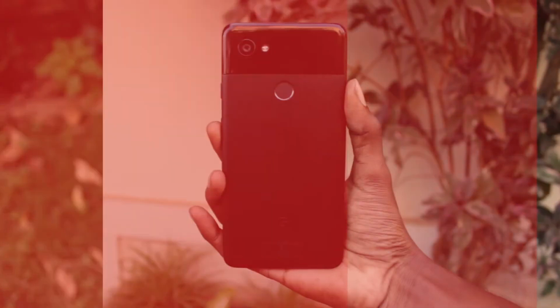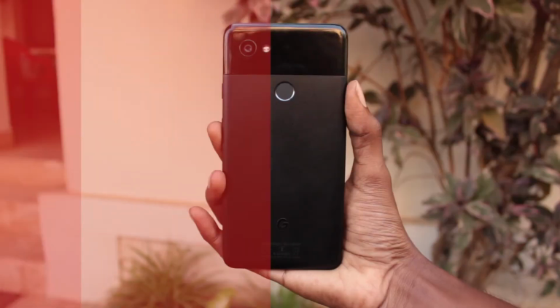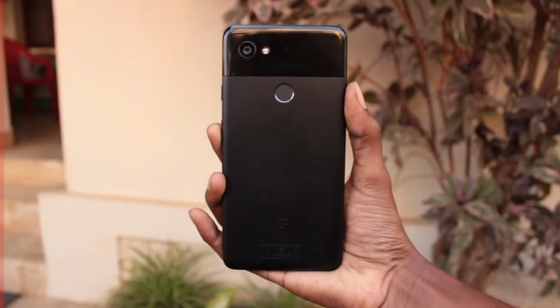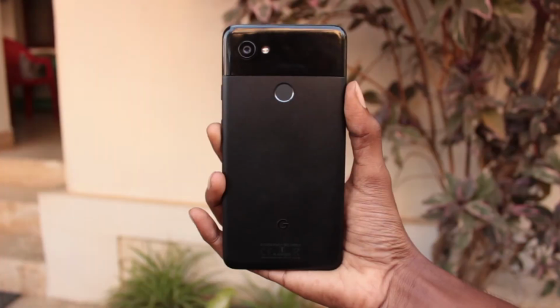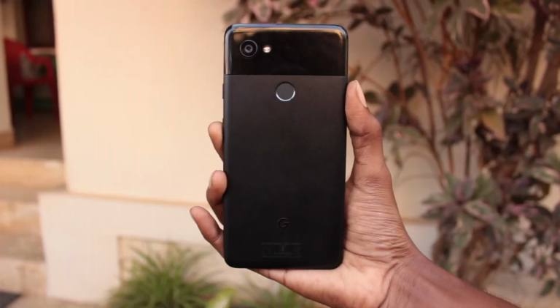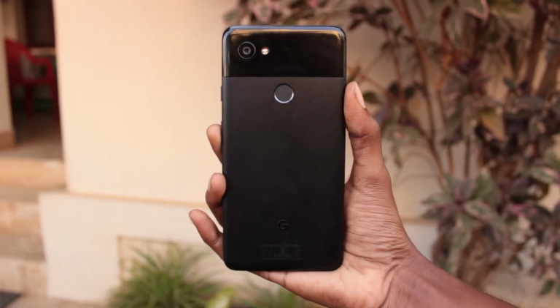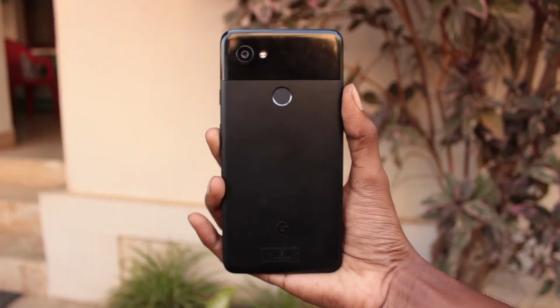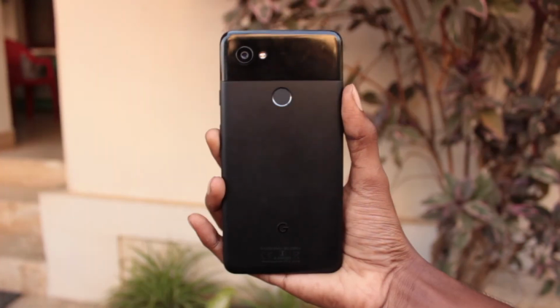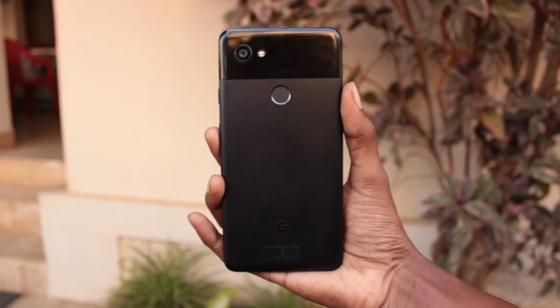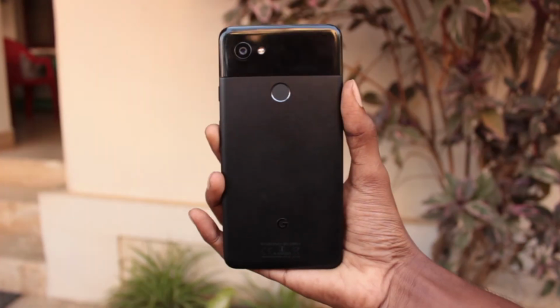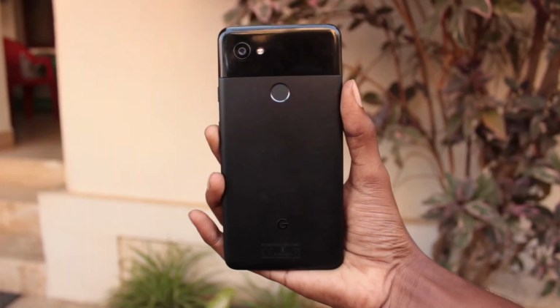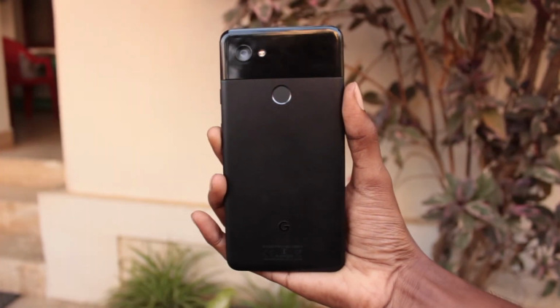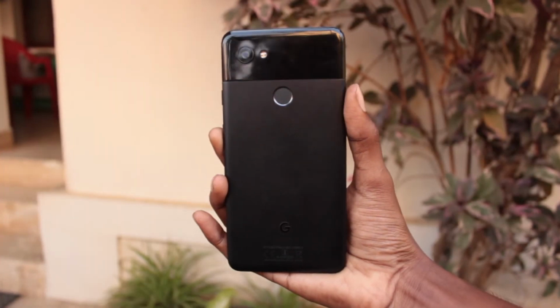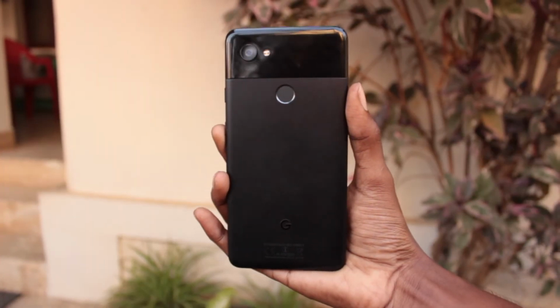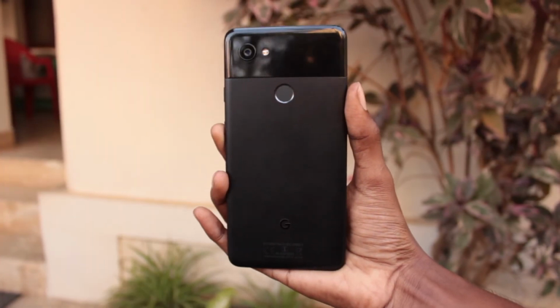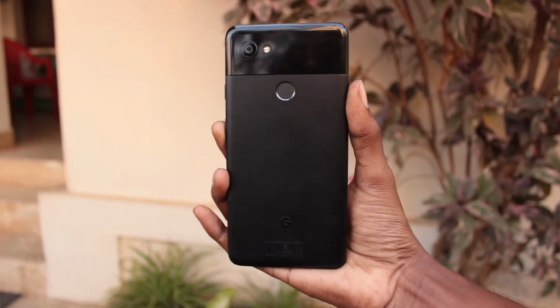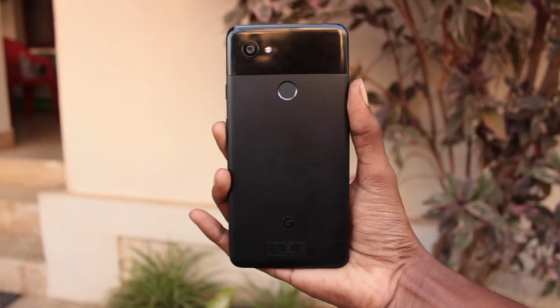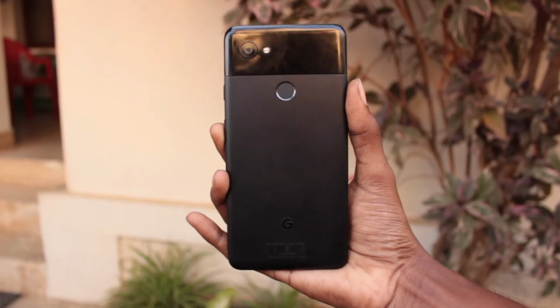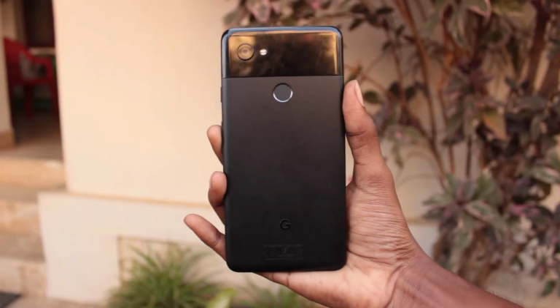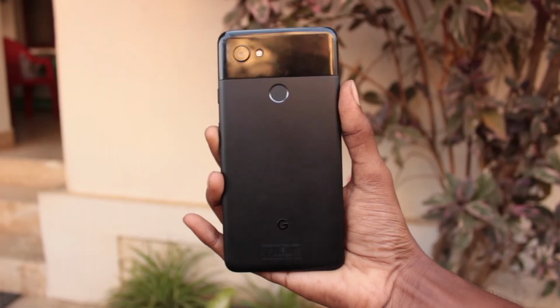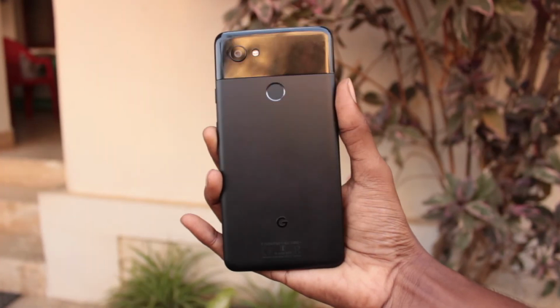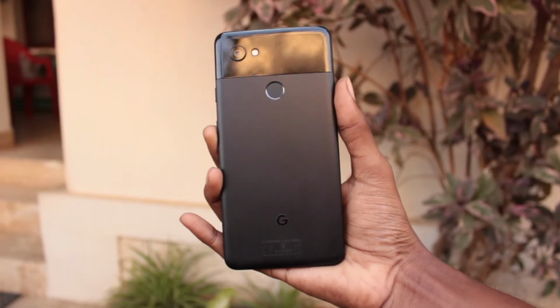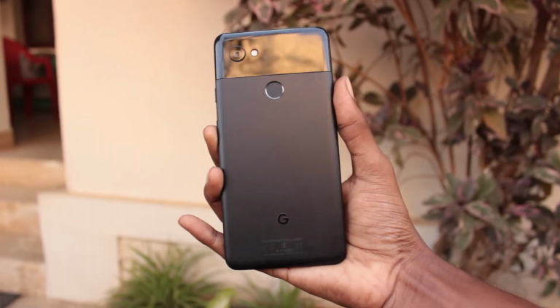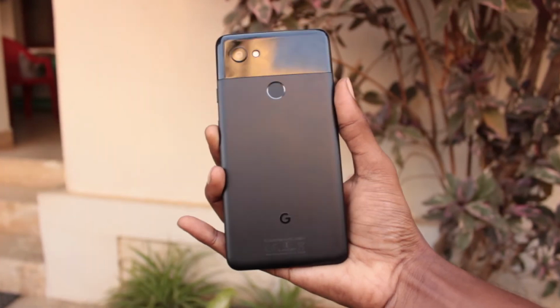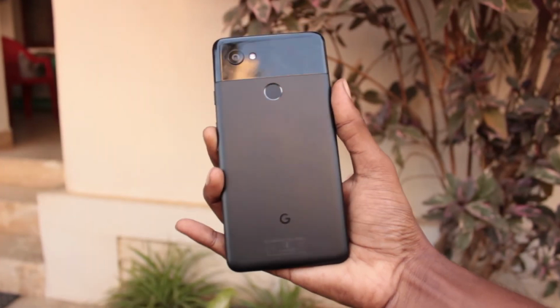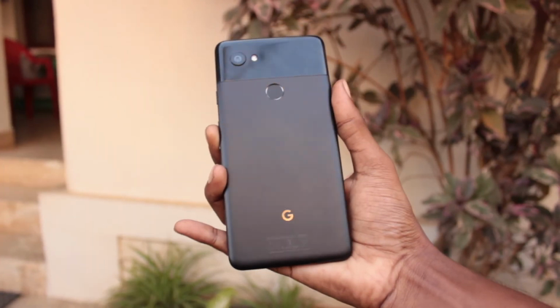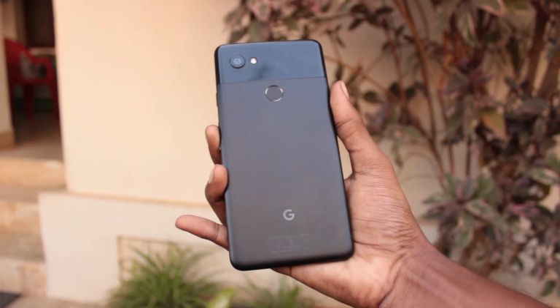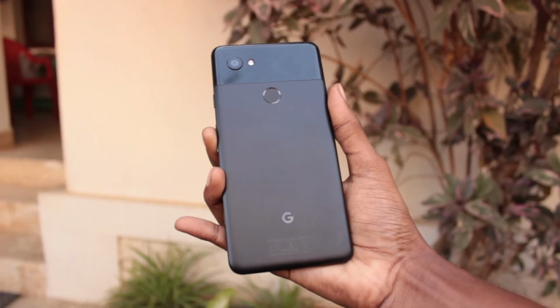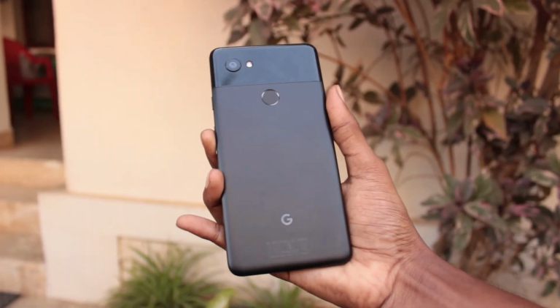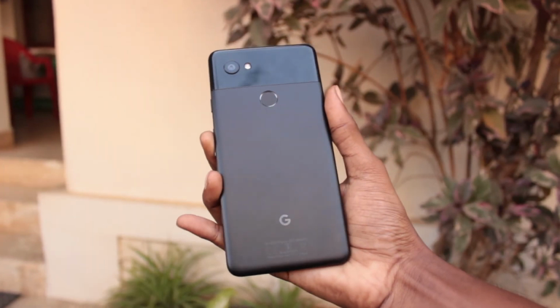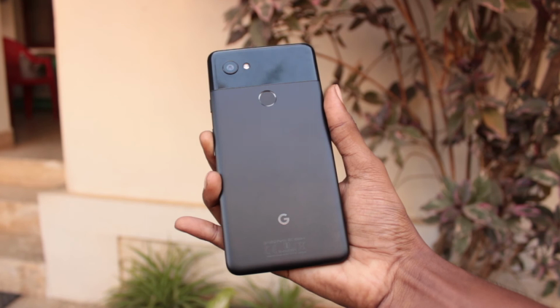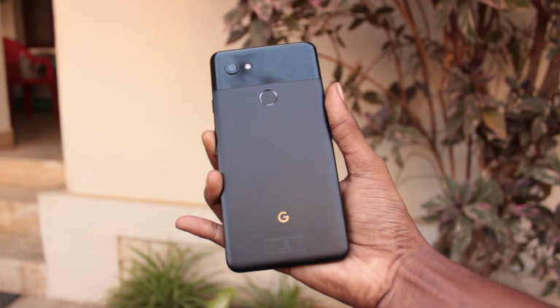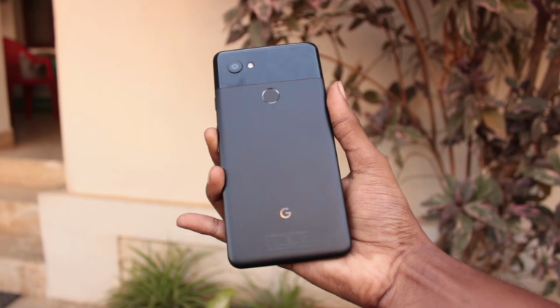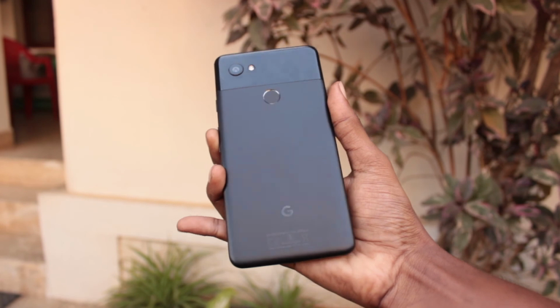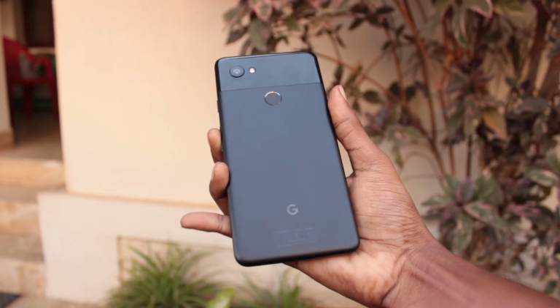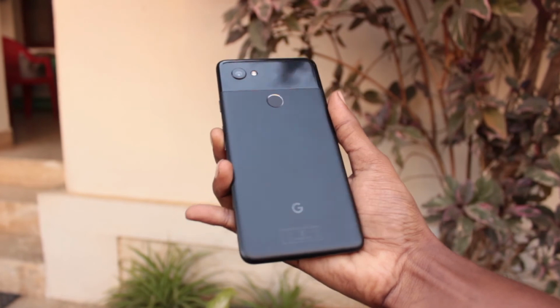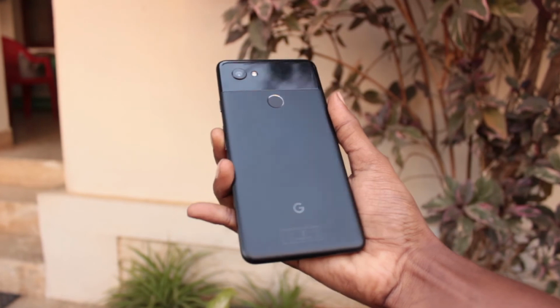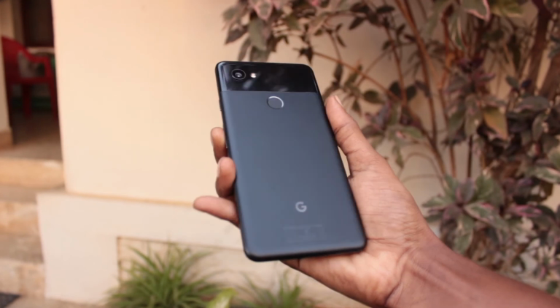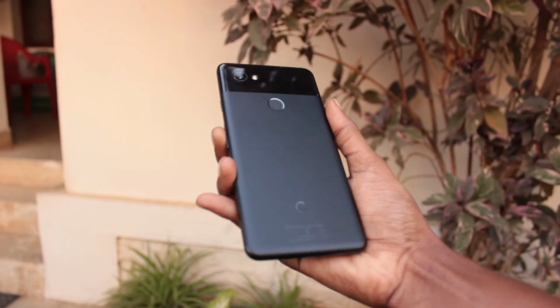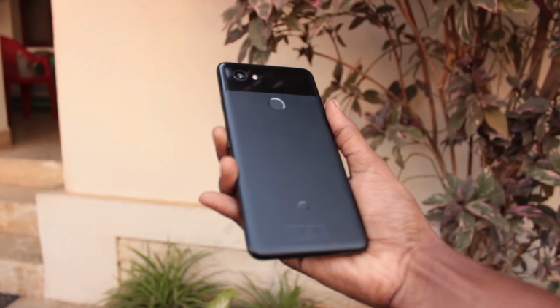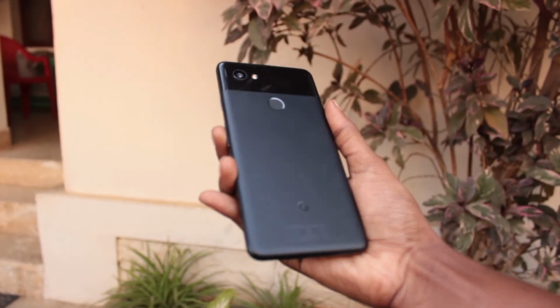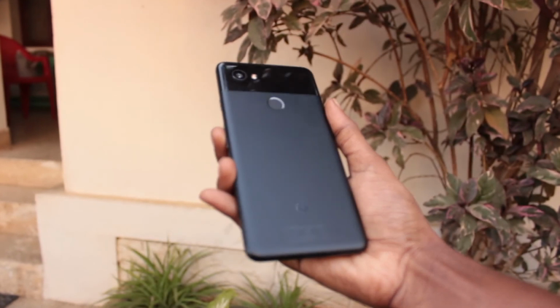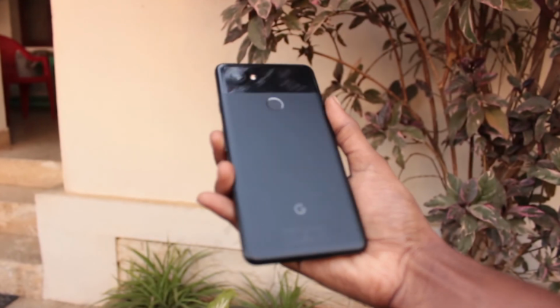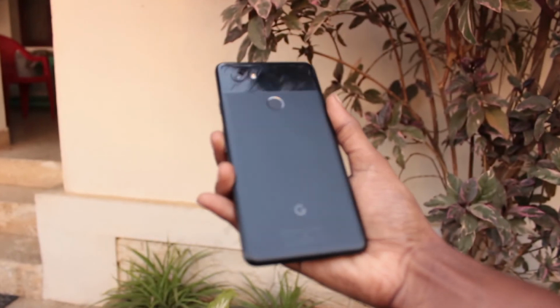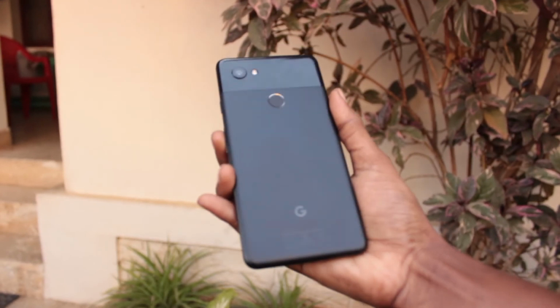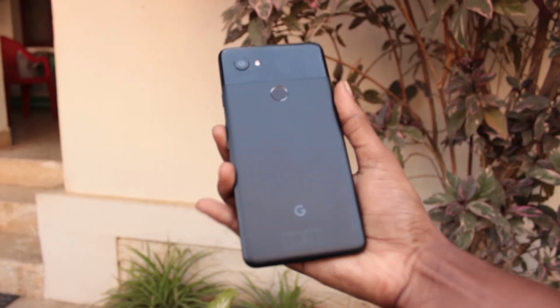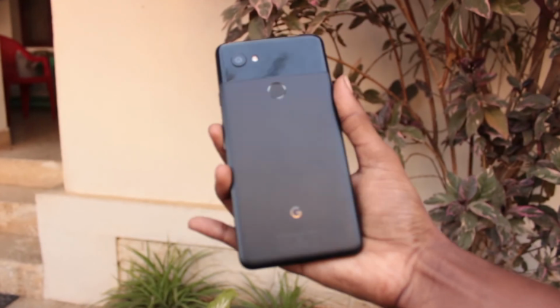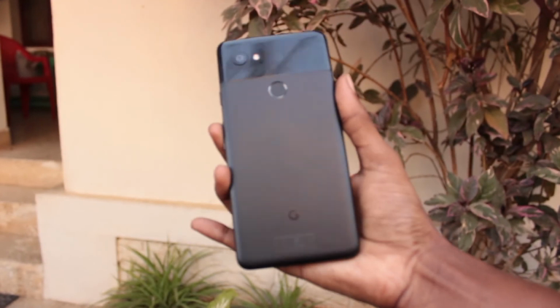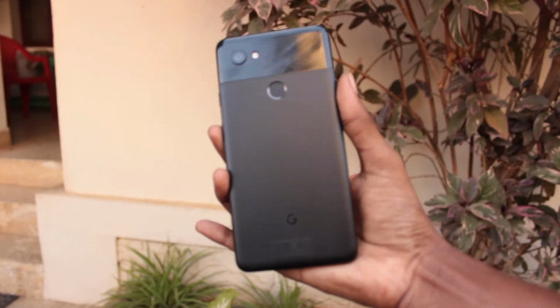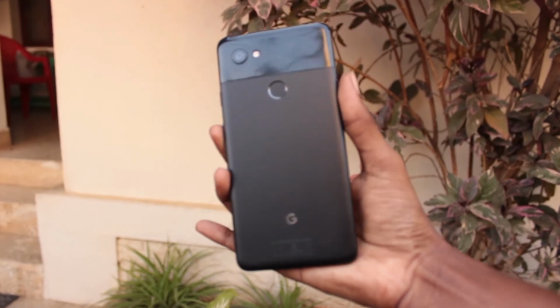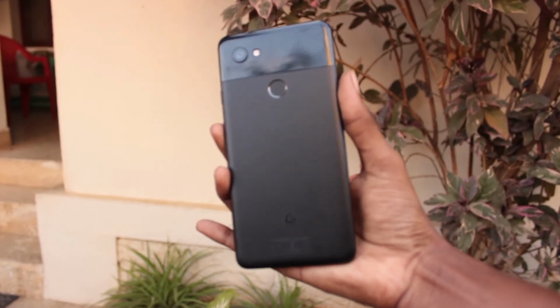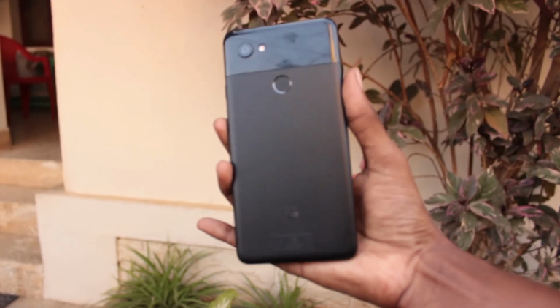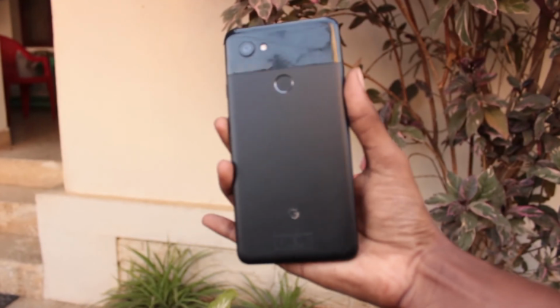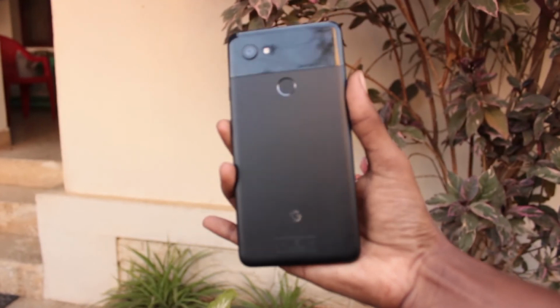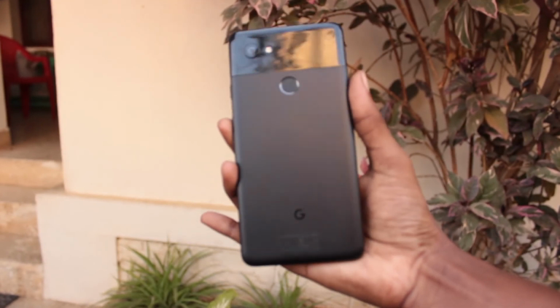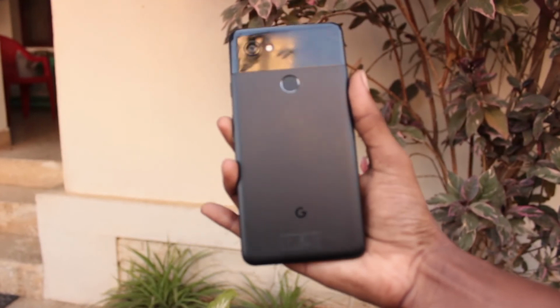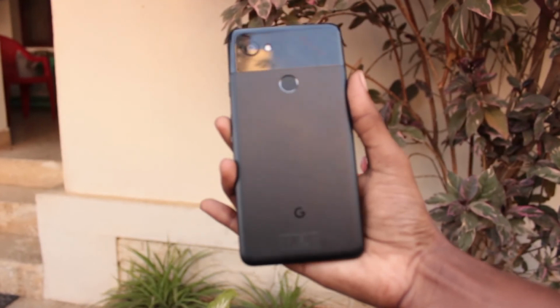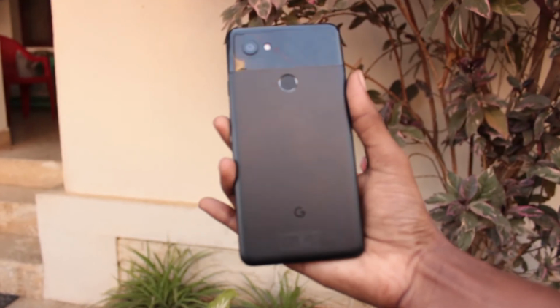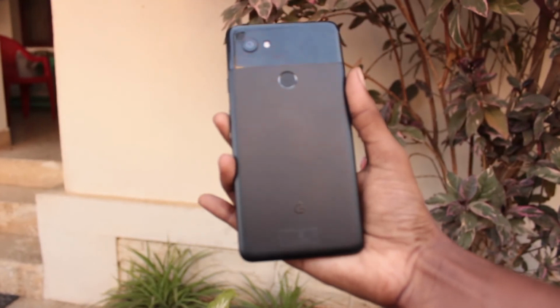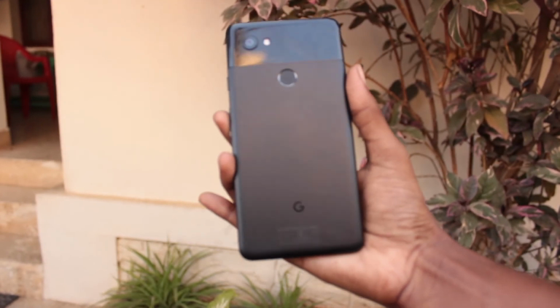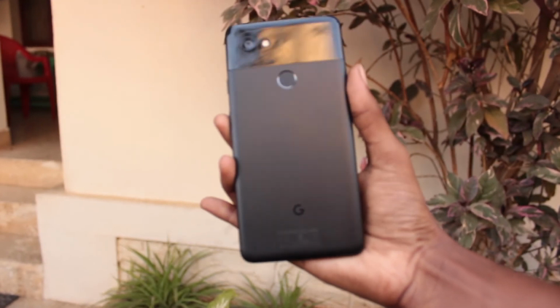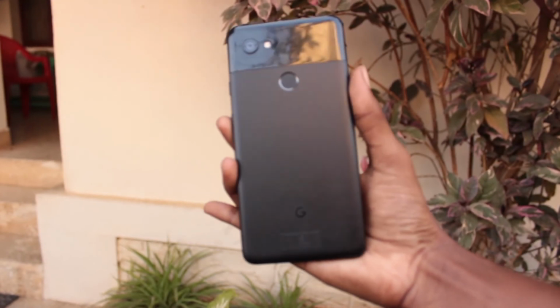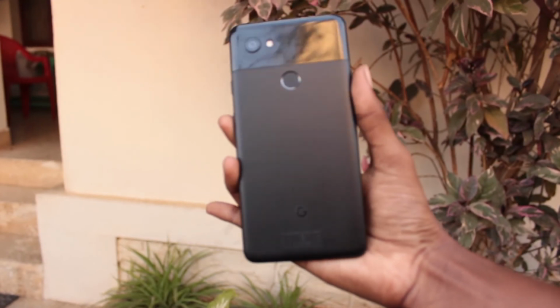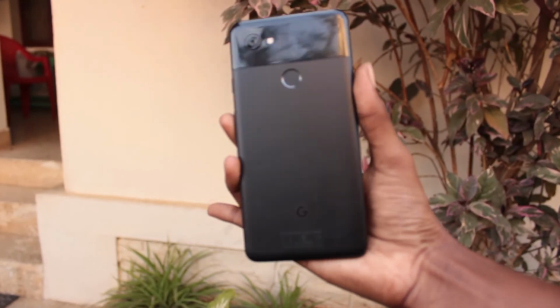So guys, that's it for today's video. Make sure to like the video and comment below if you have any video requests for Pixel 2 XL.